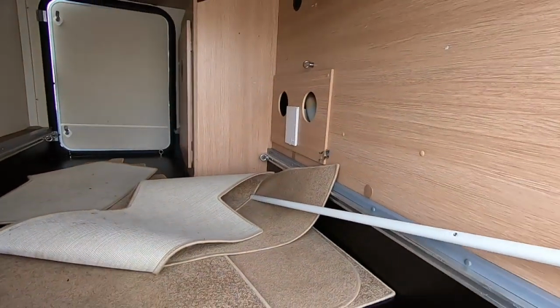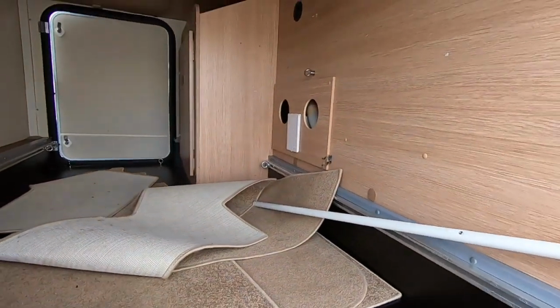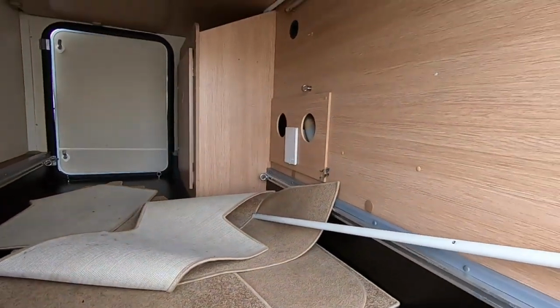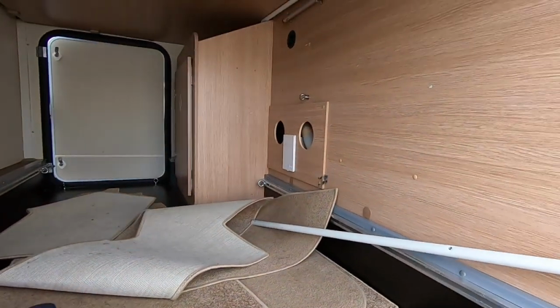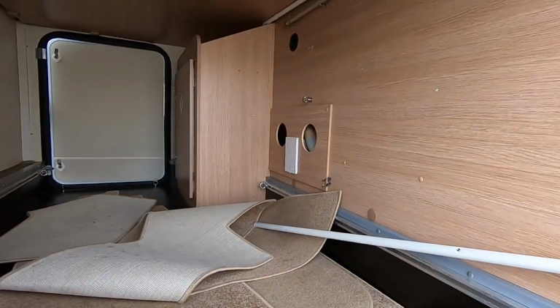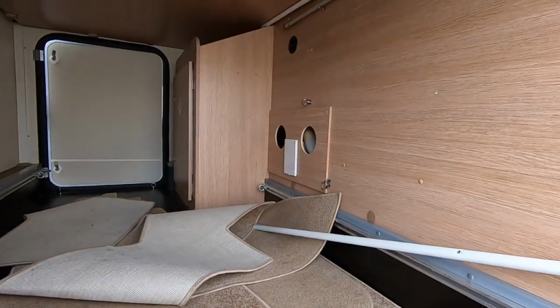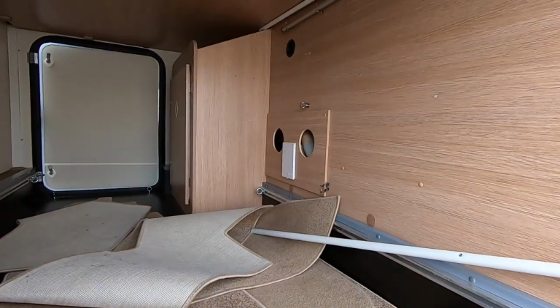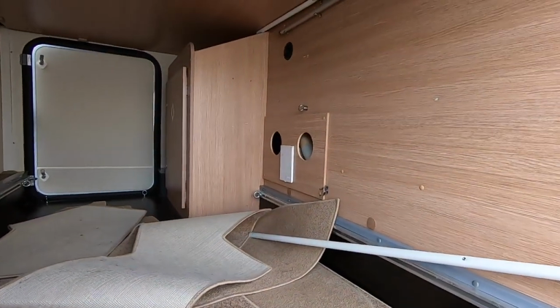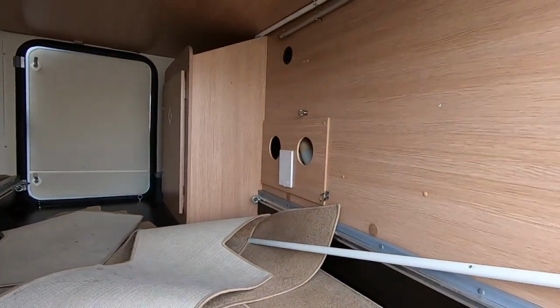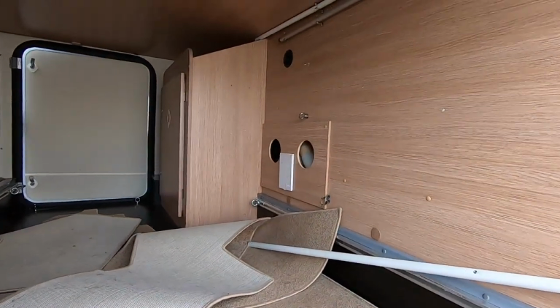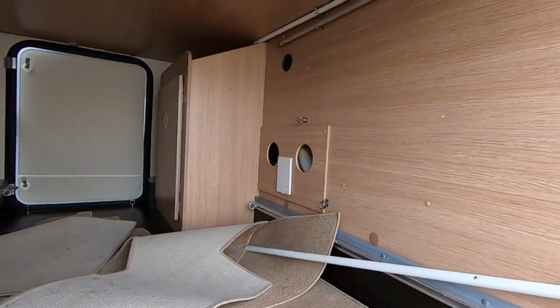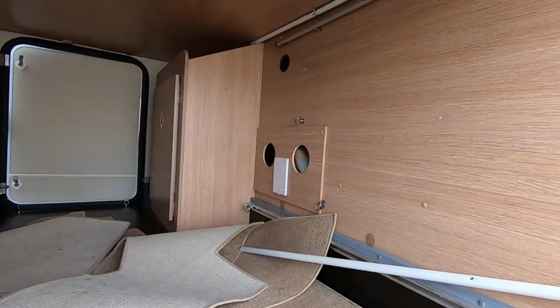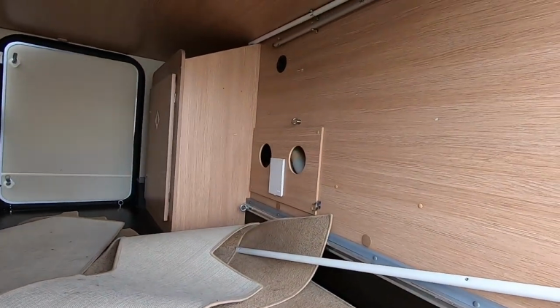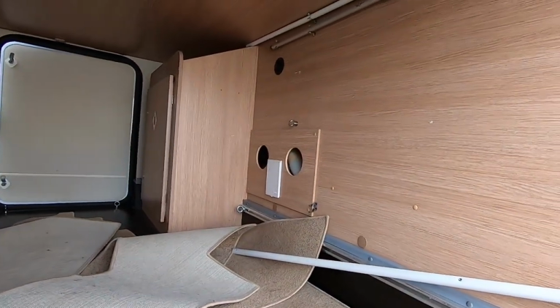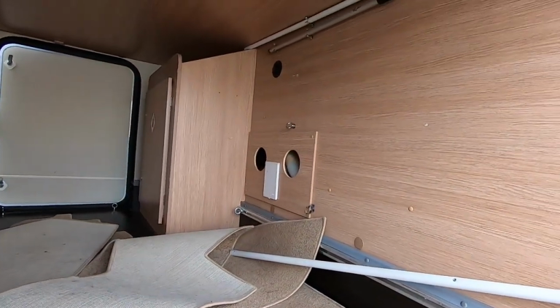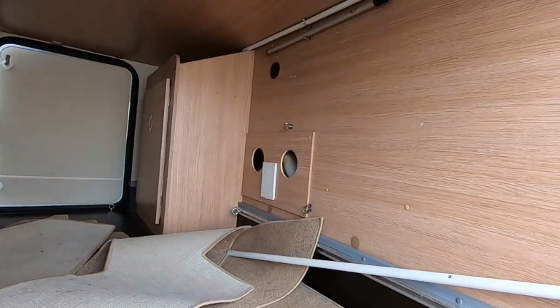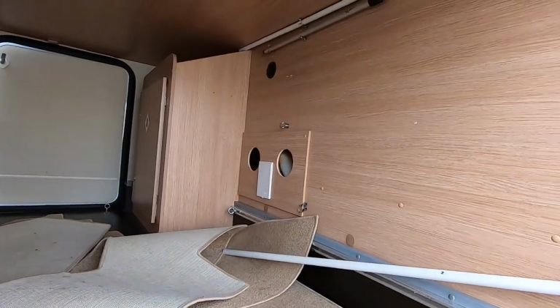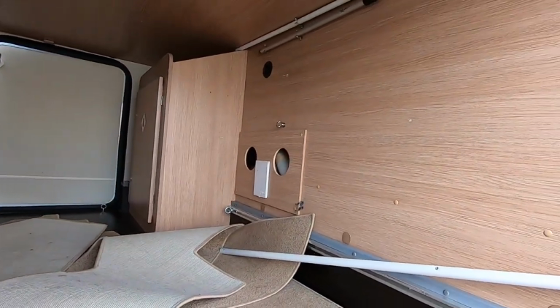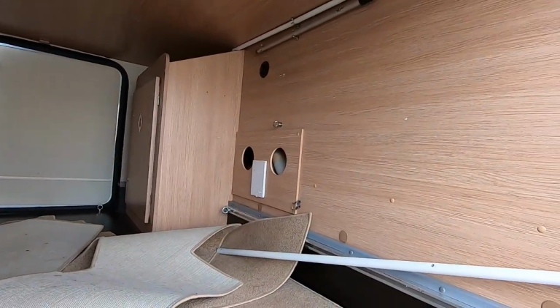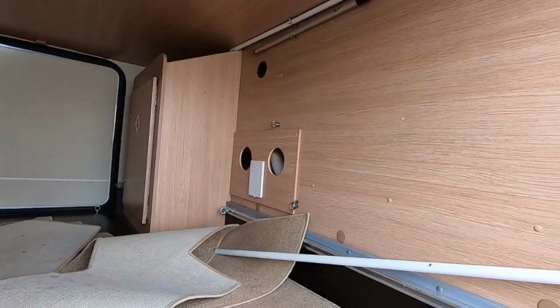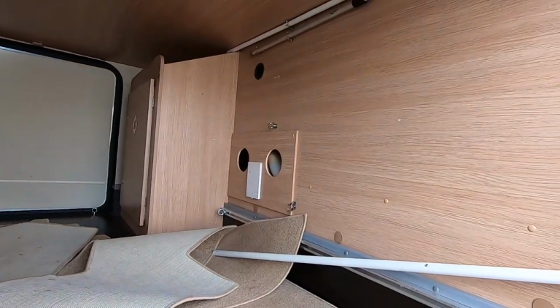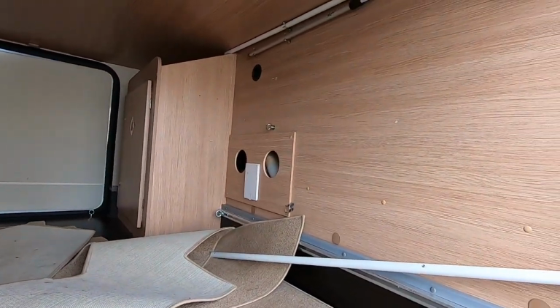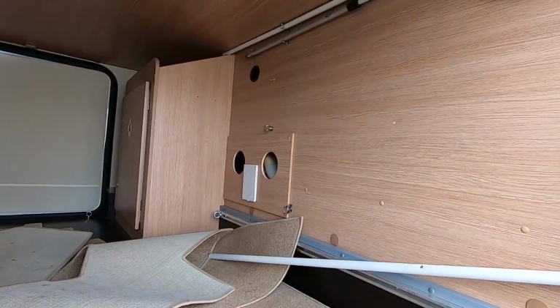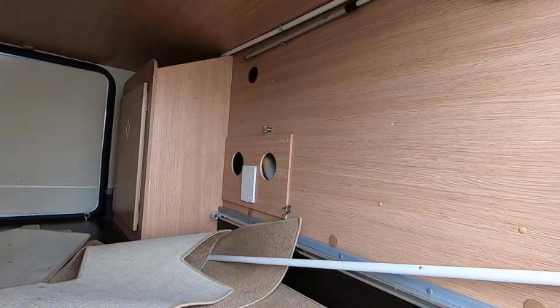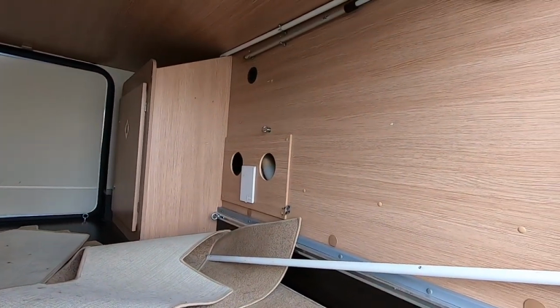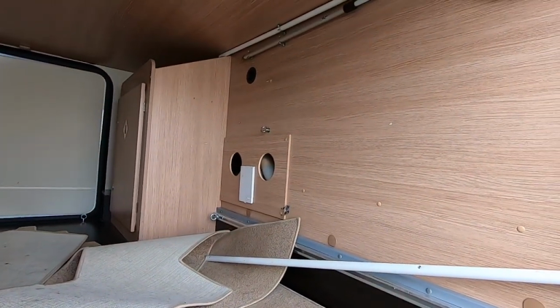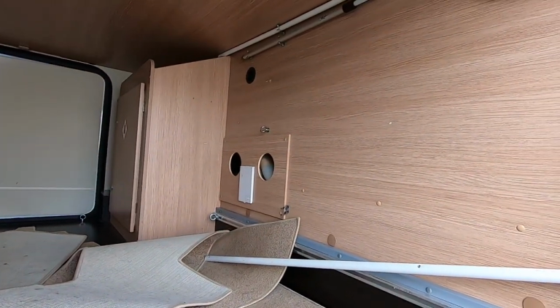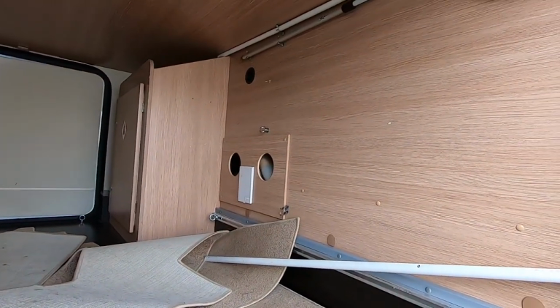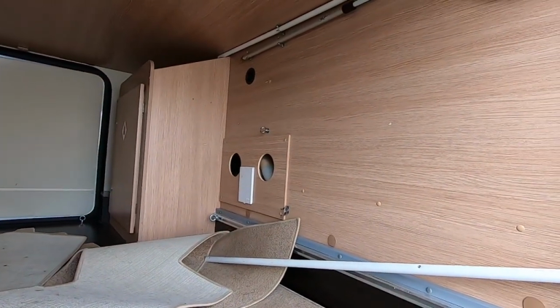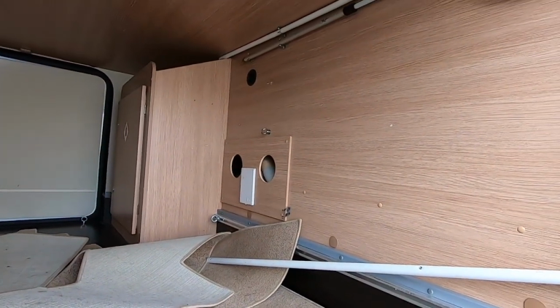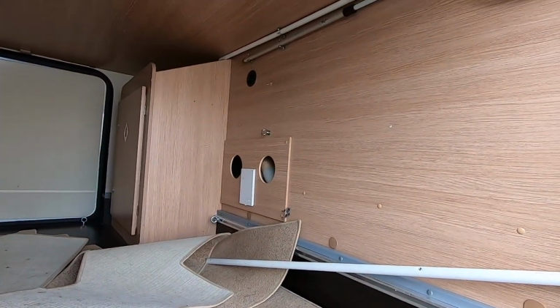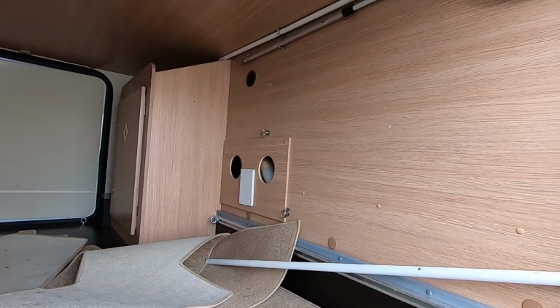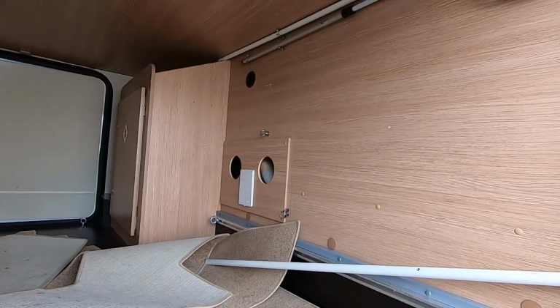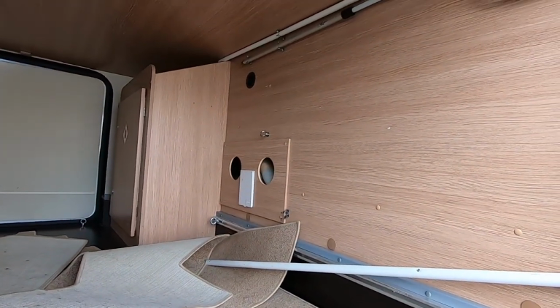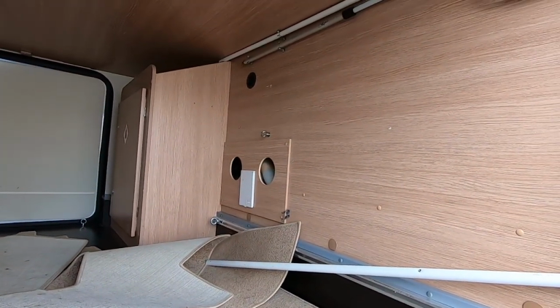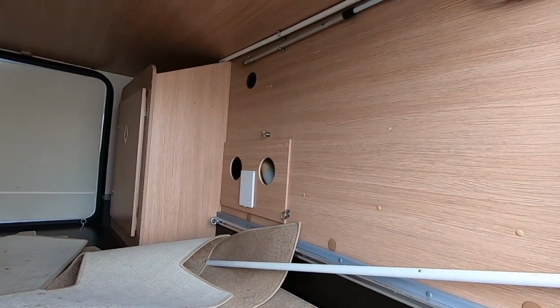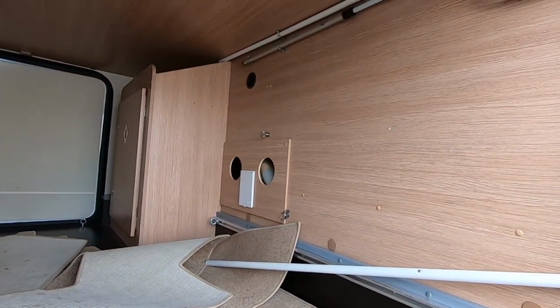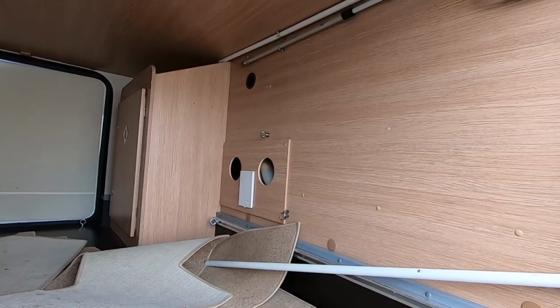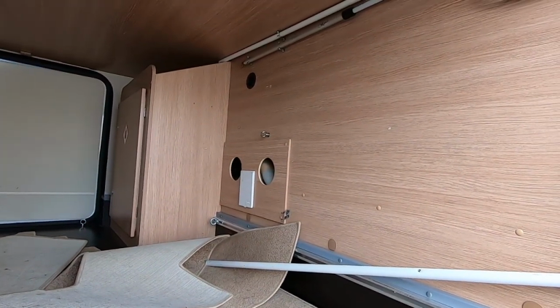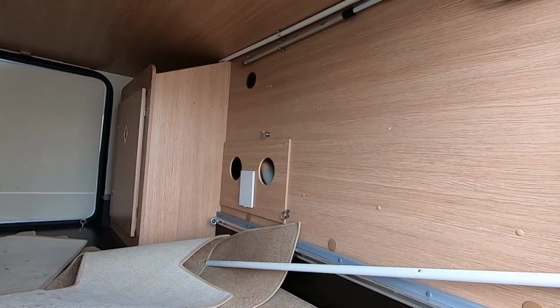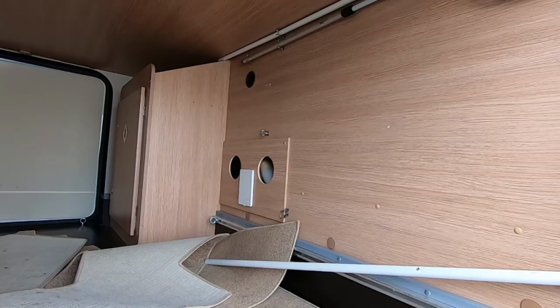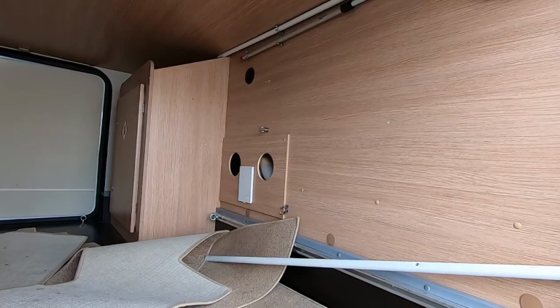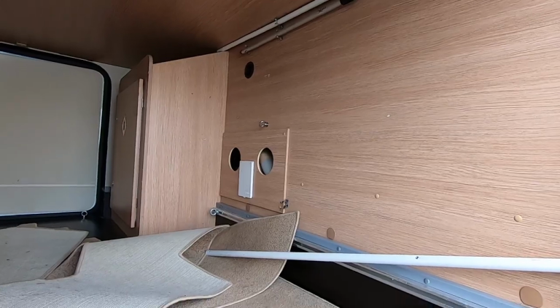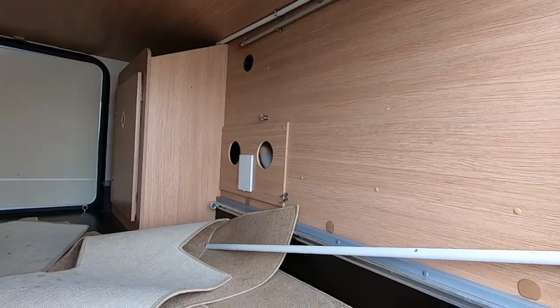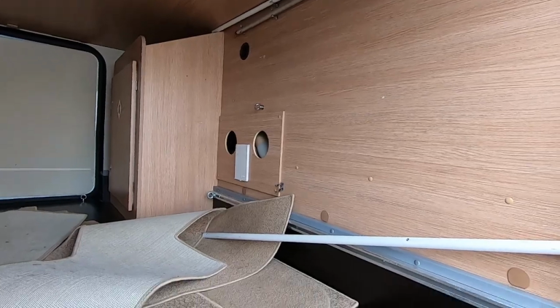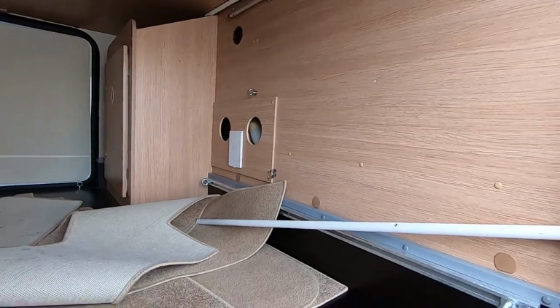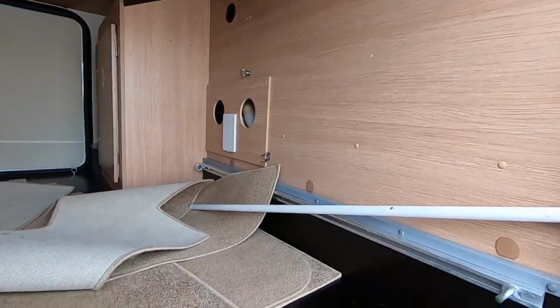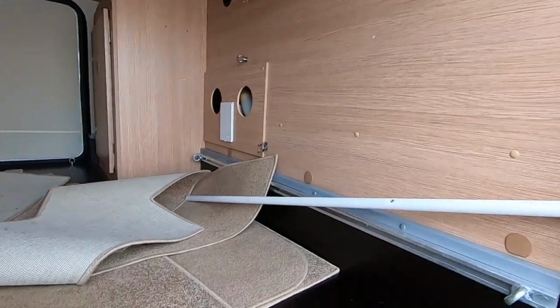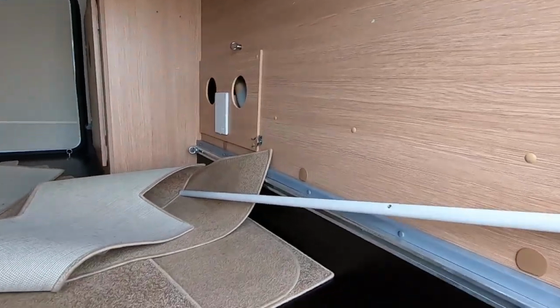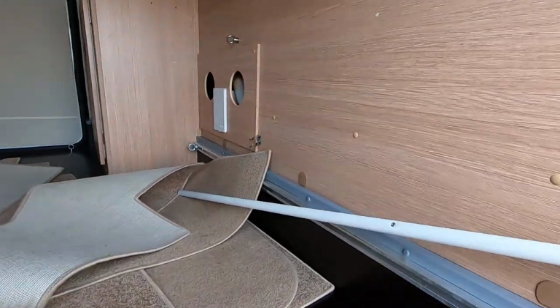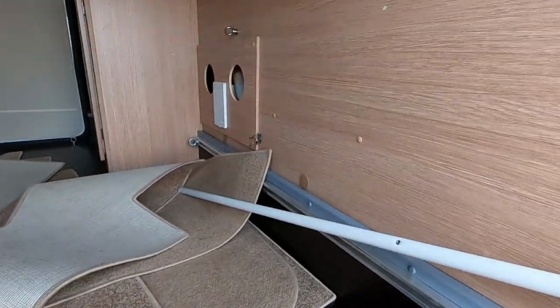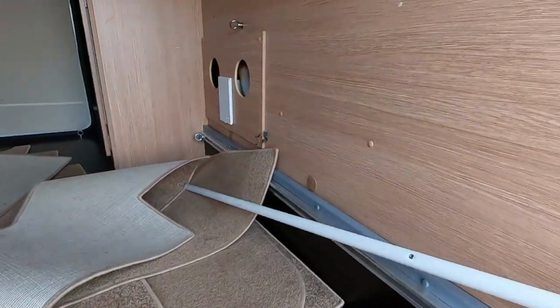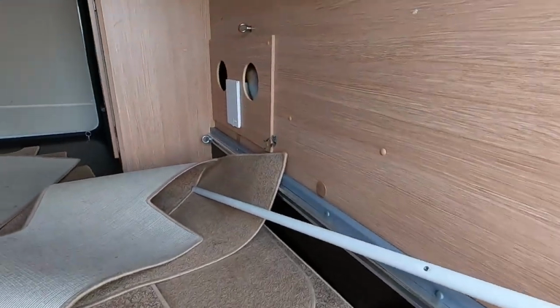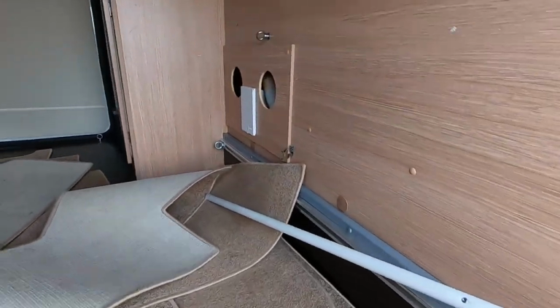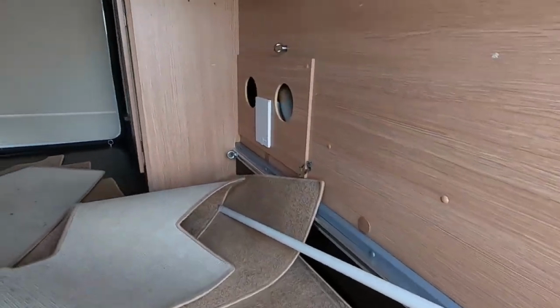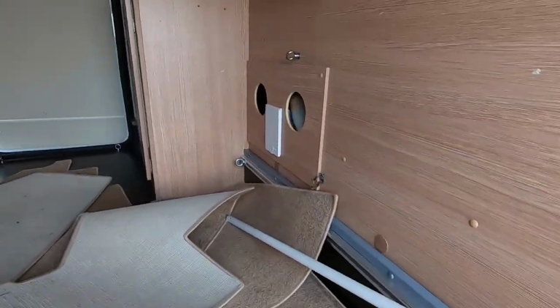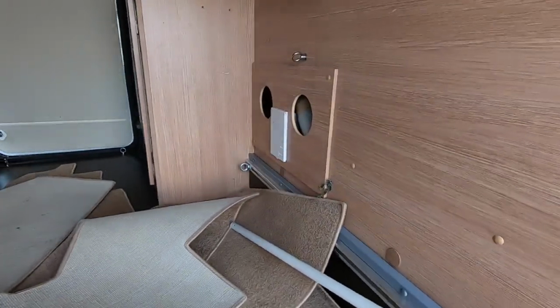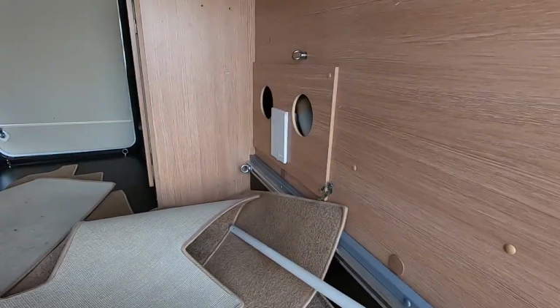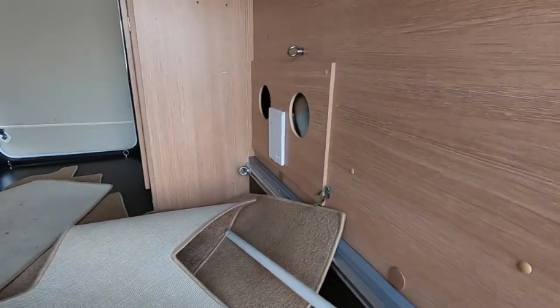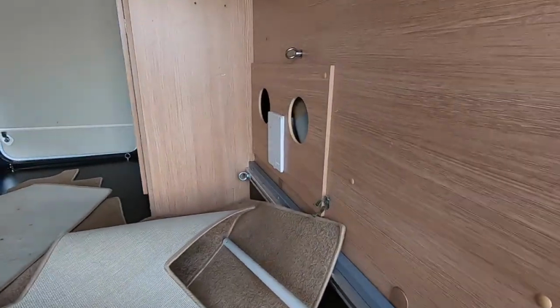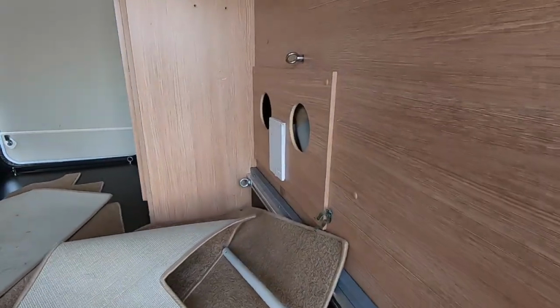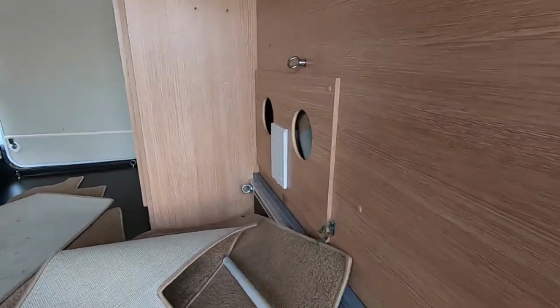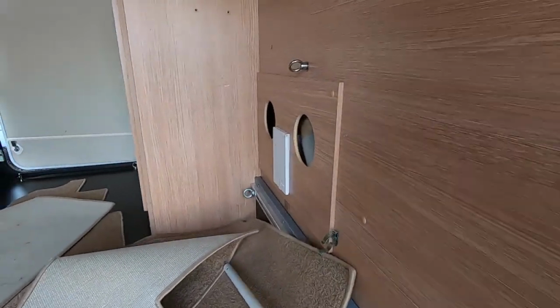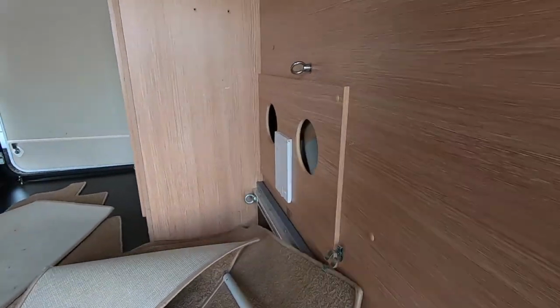I've already carried out a damp check of this vehicle and it is all okay.